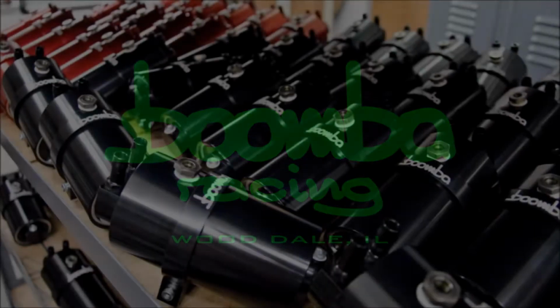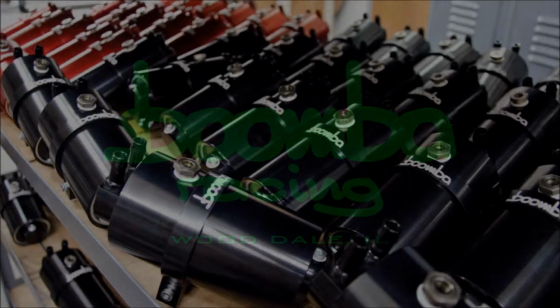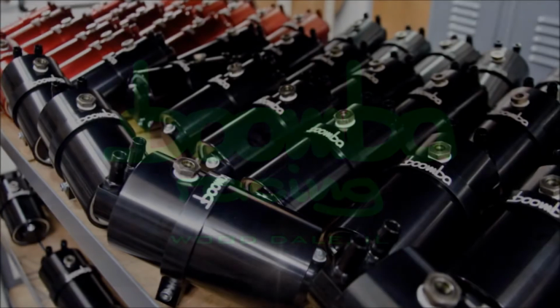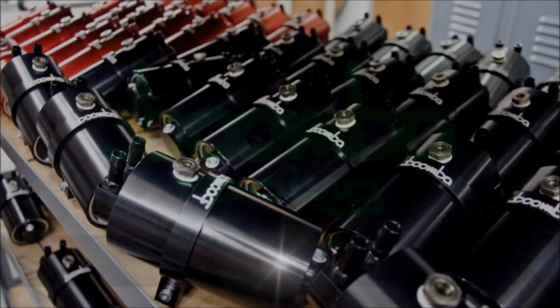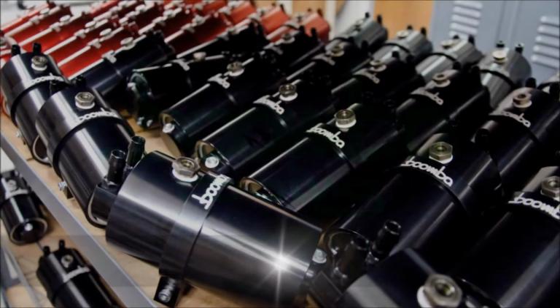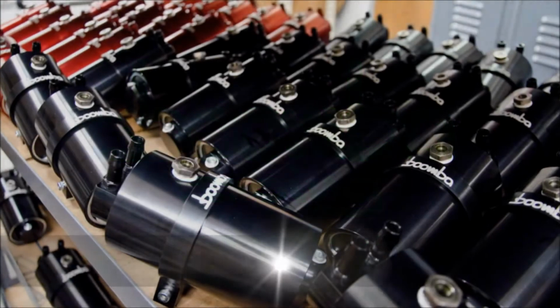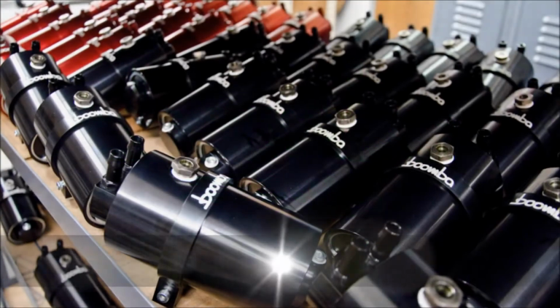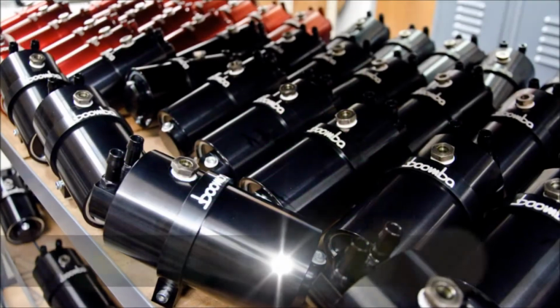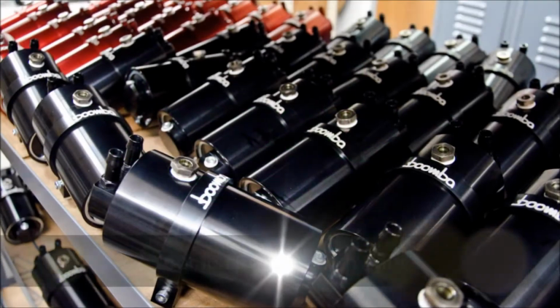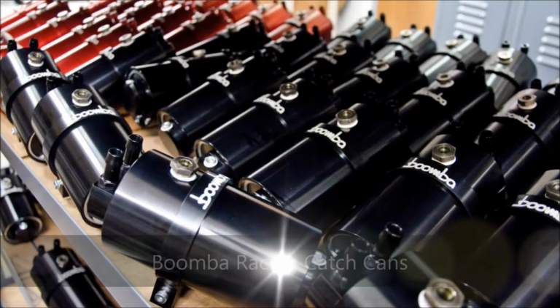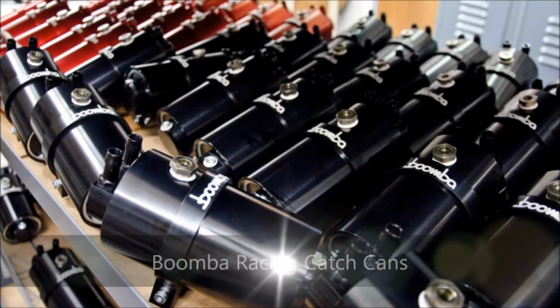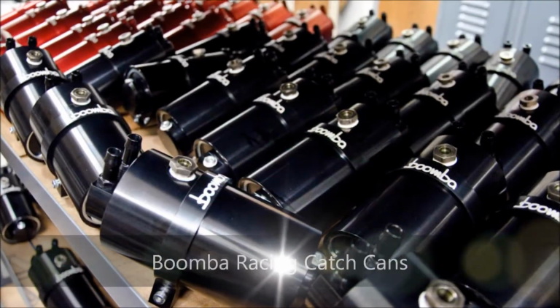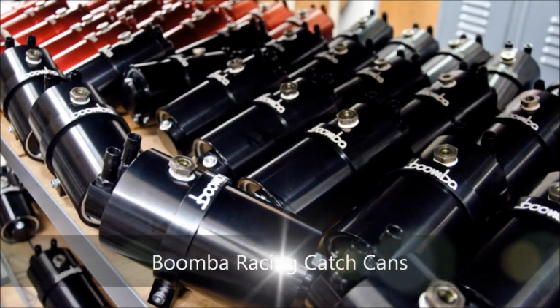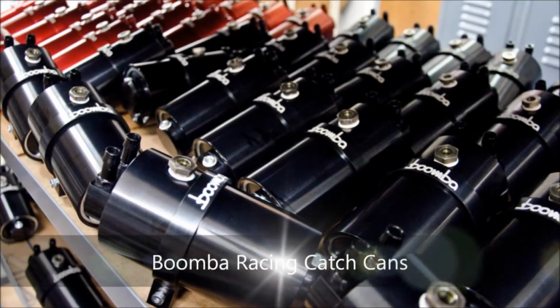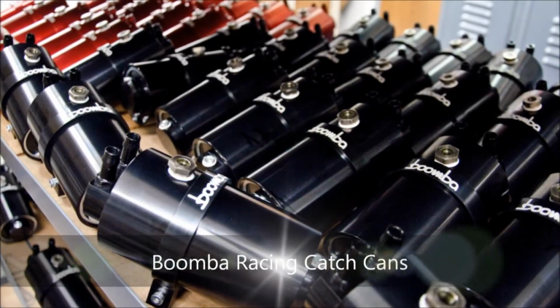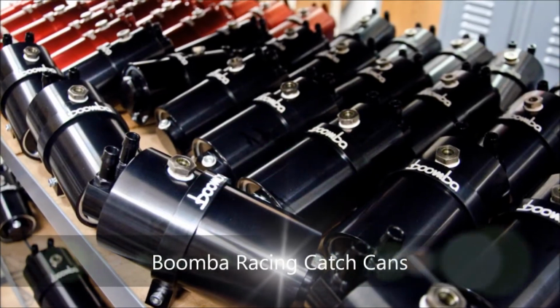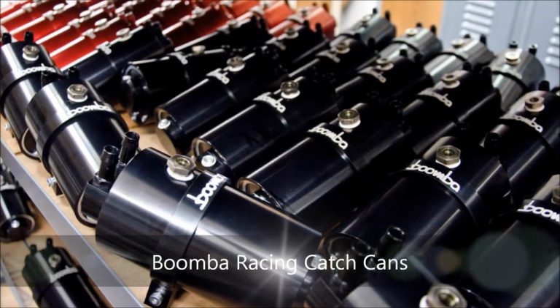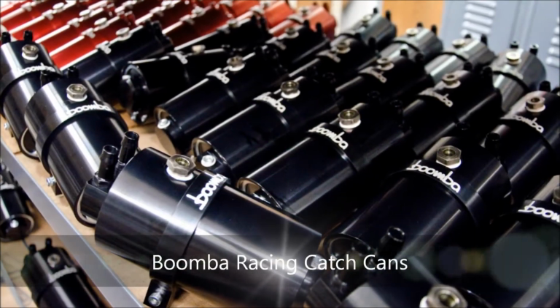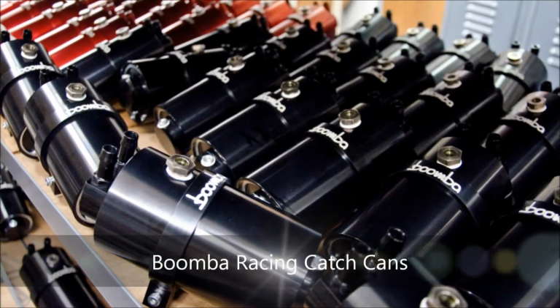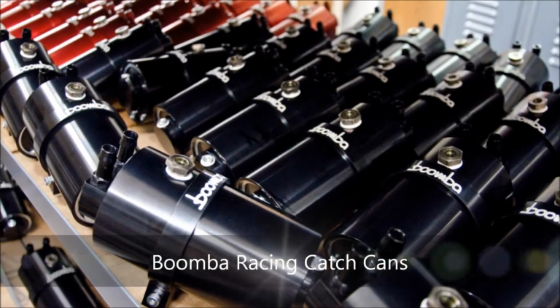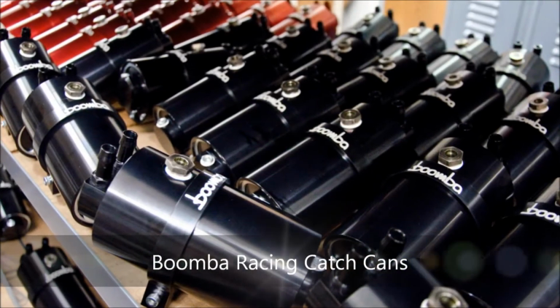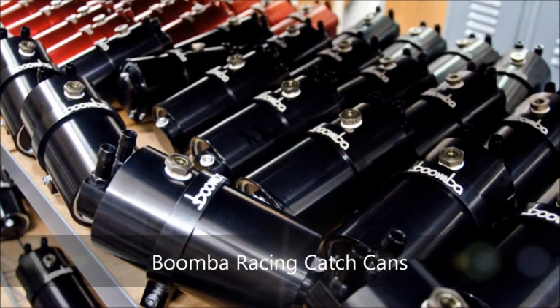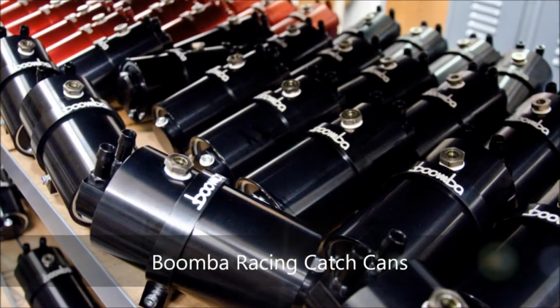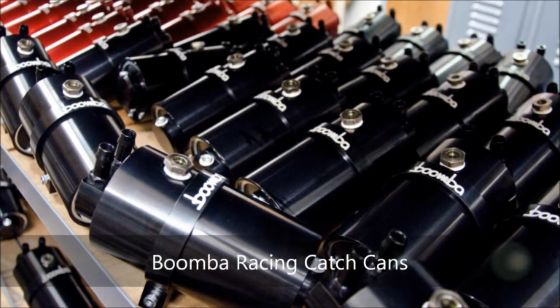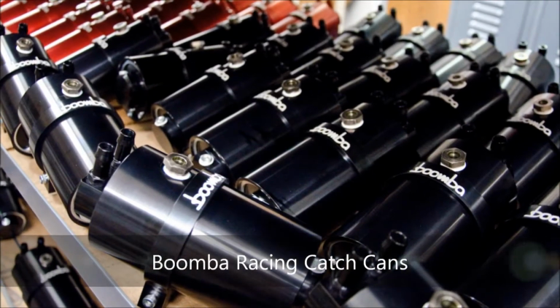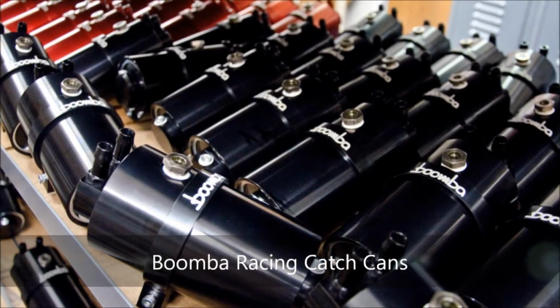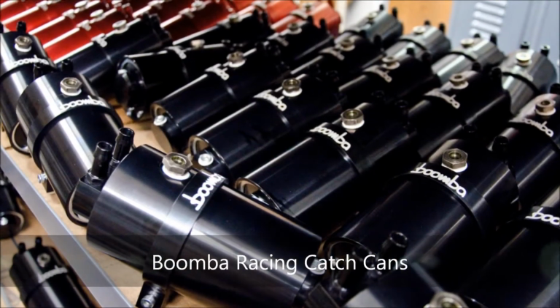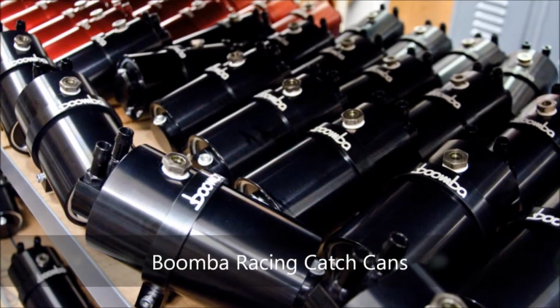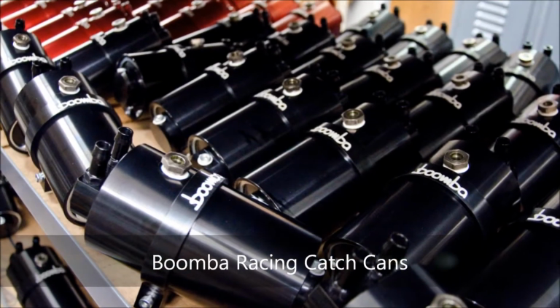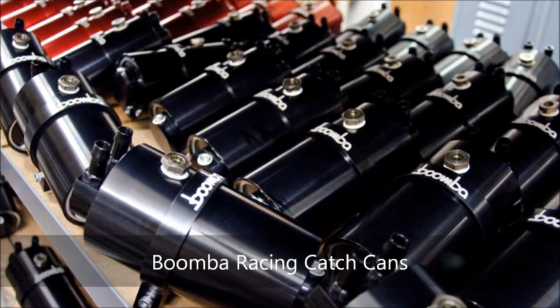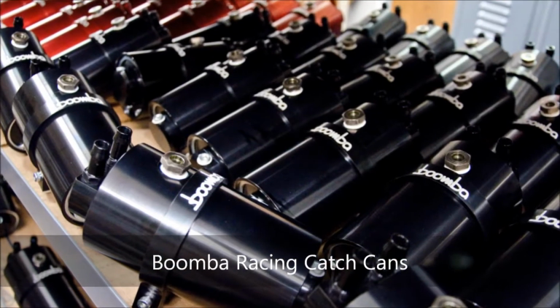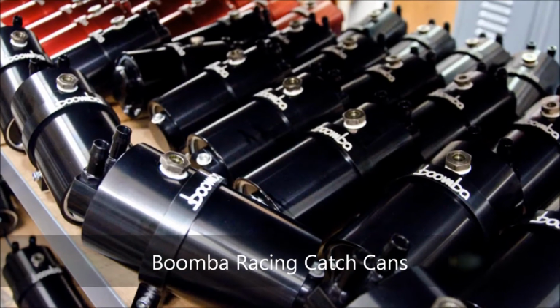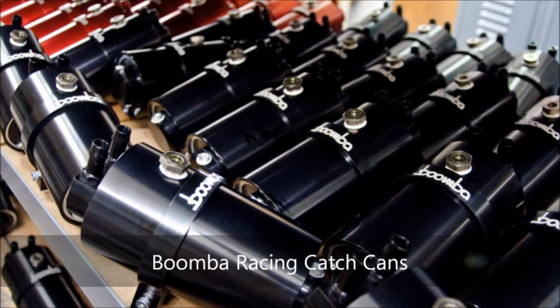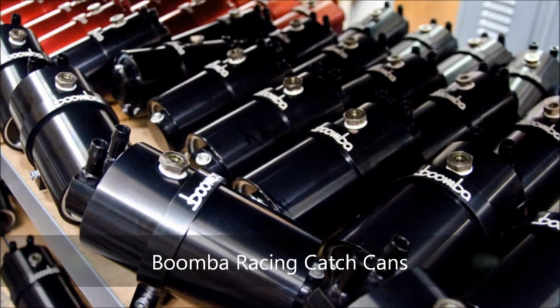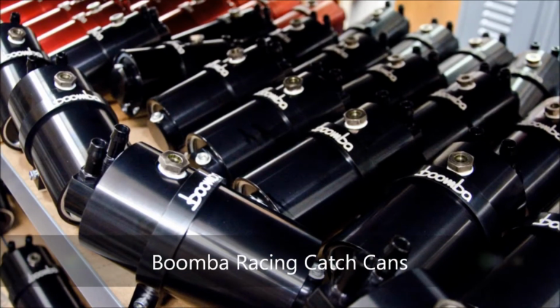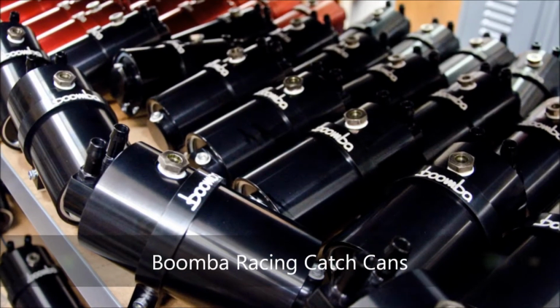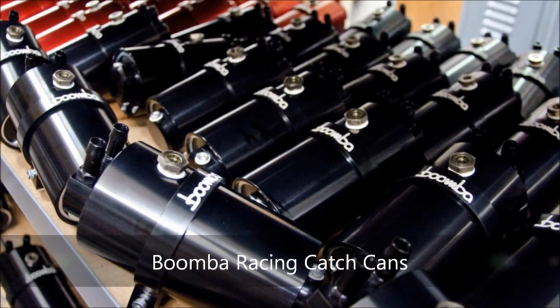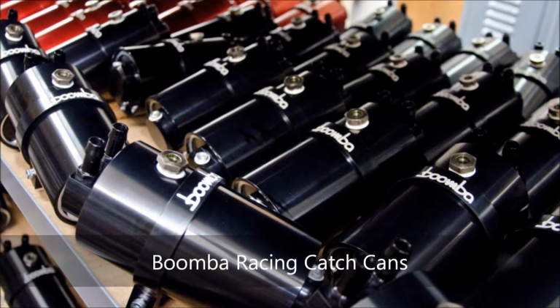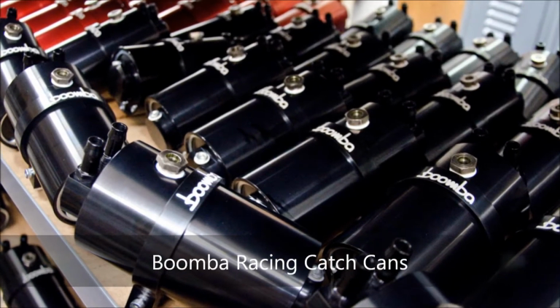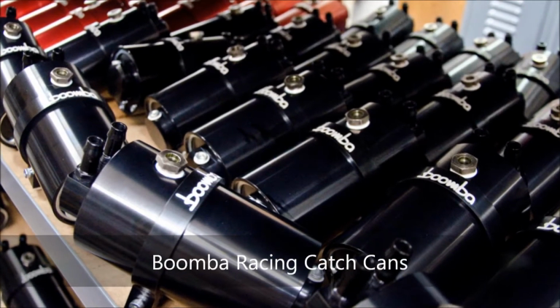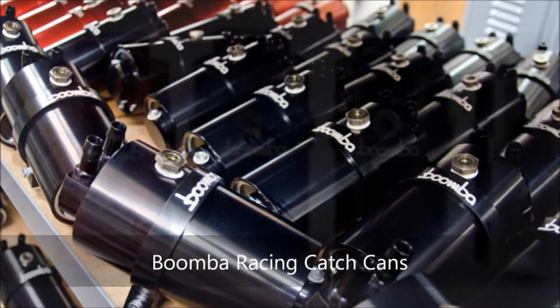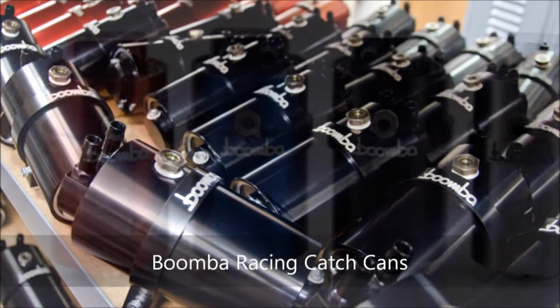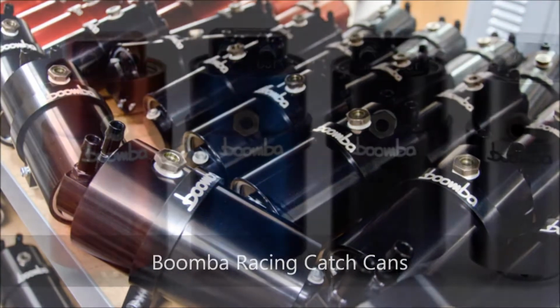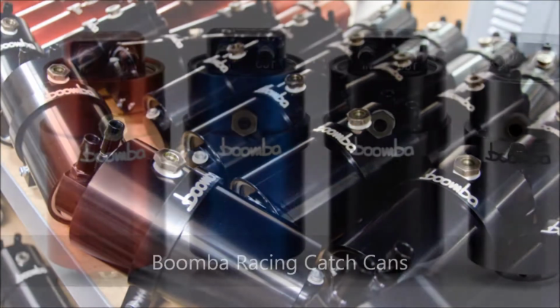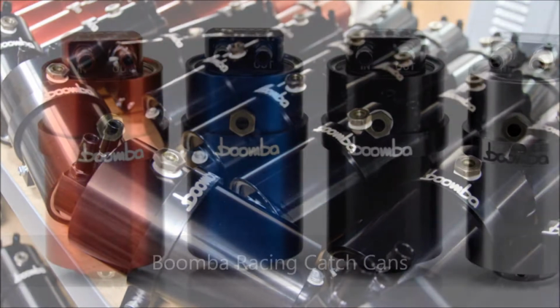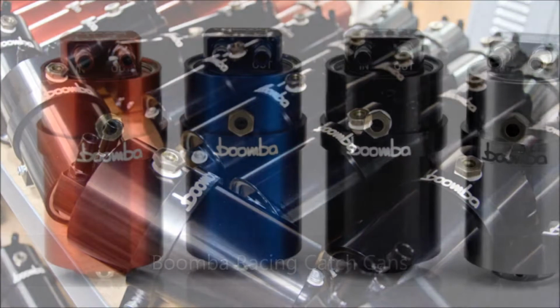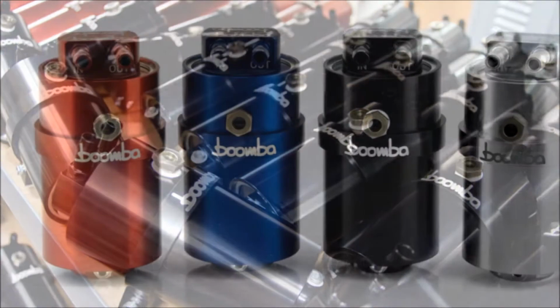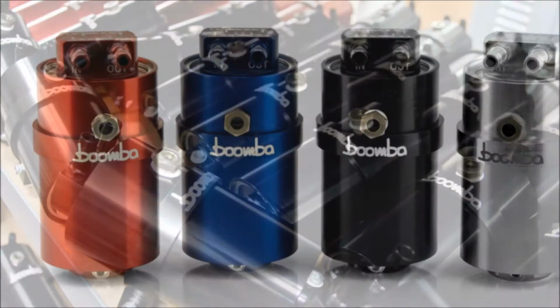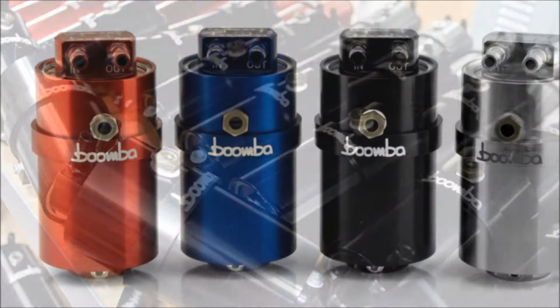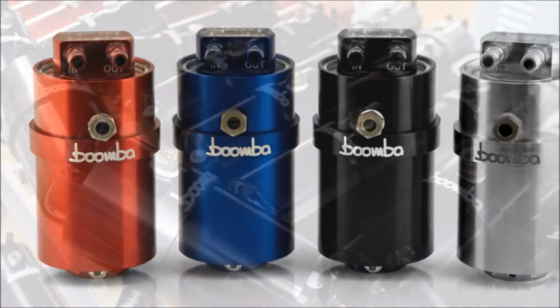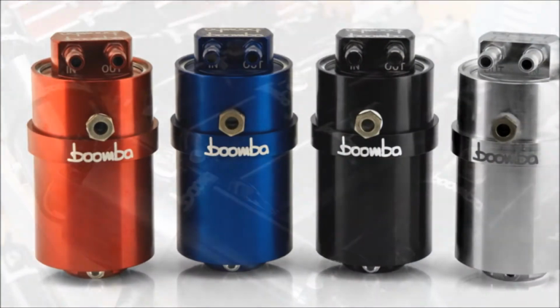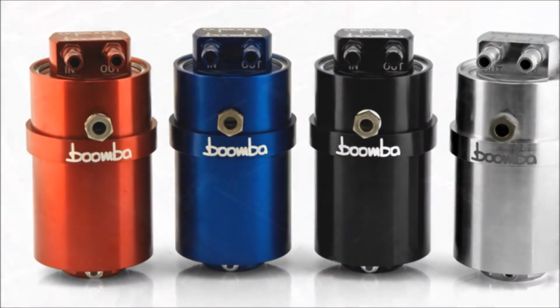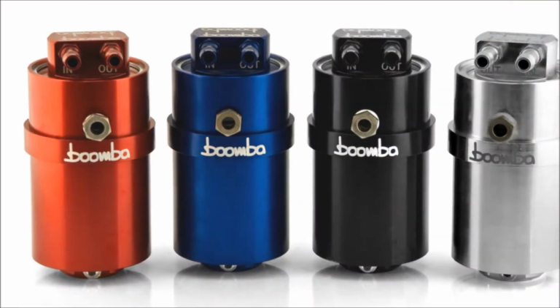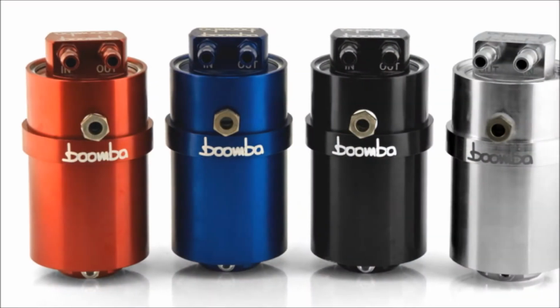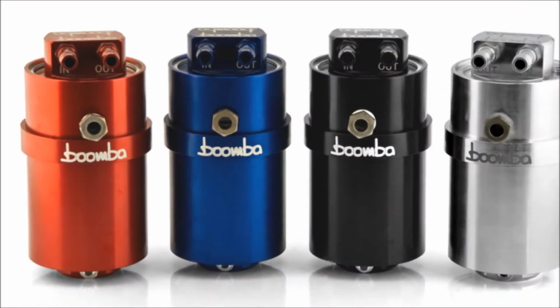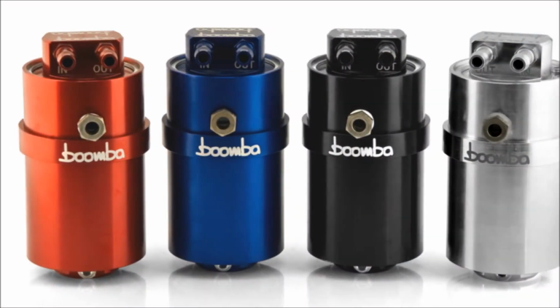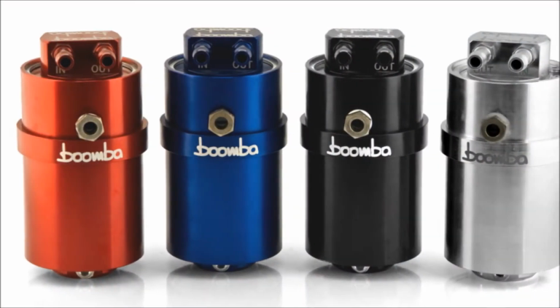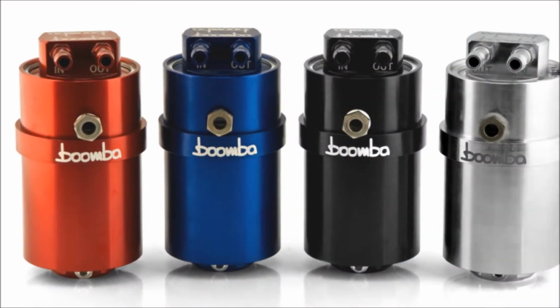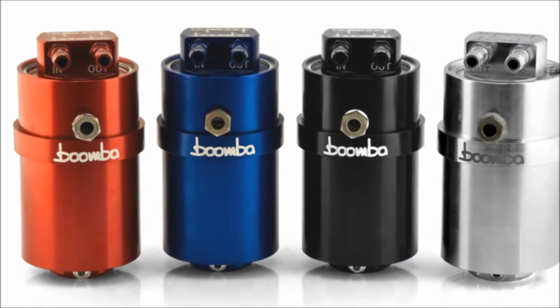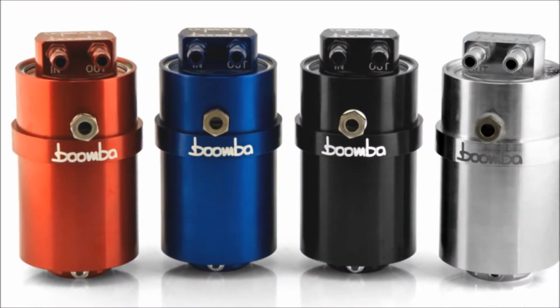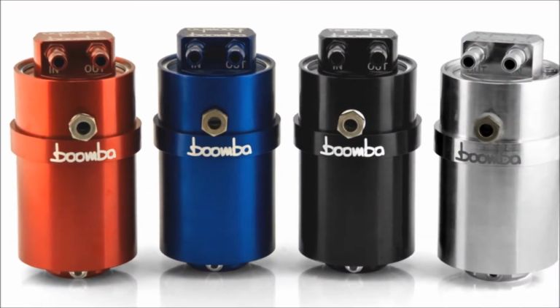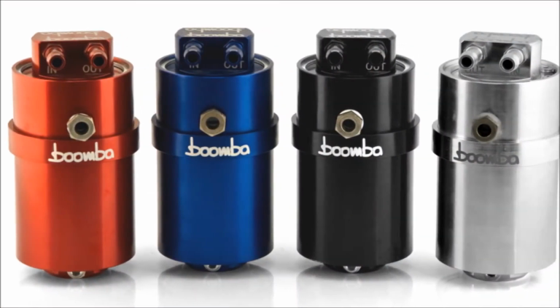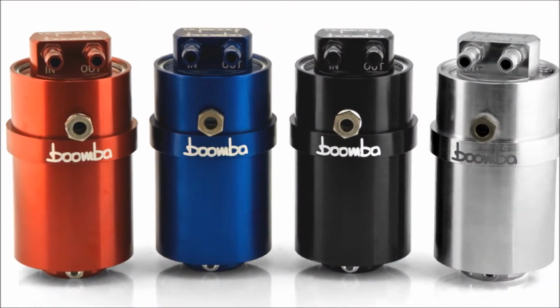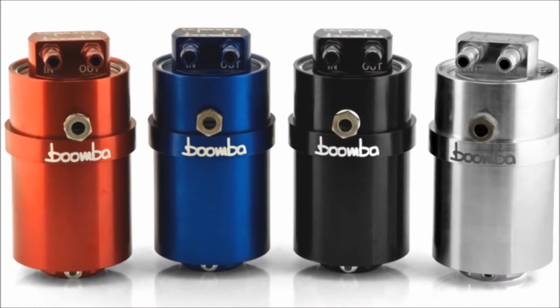Hey, thanks for tuning in to our catch can installation video. Before we get started, I'd like to take a second and explain to you some of the benefits of a catch can and what a catch can does.